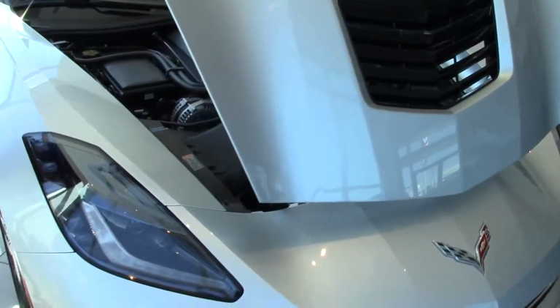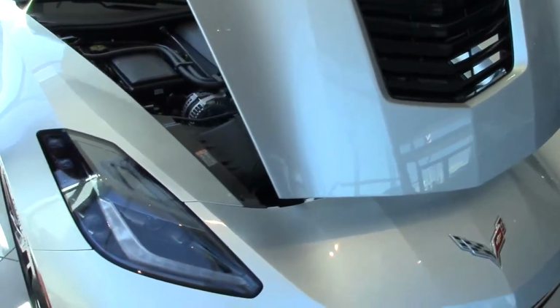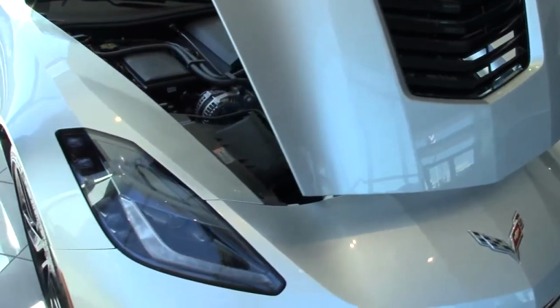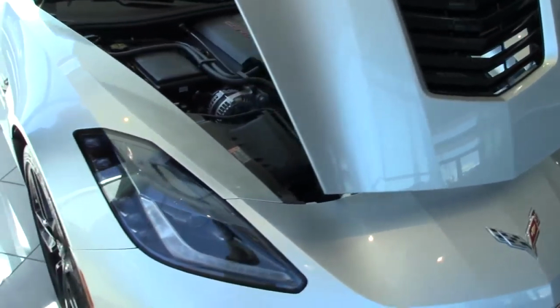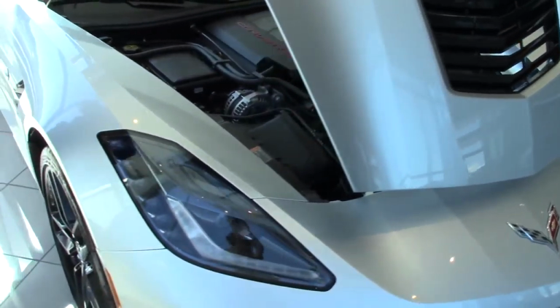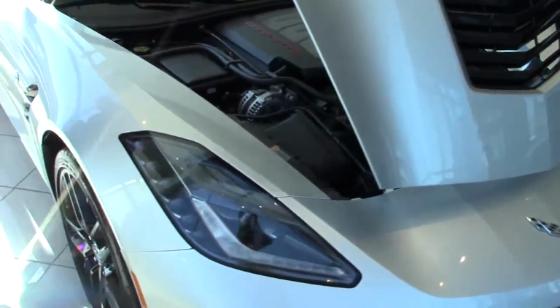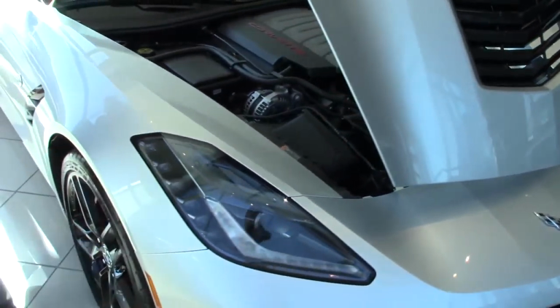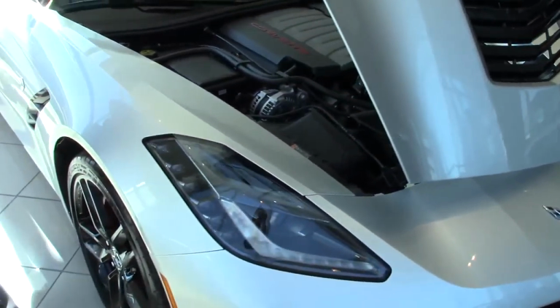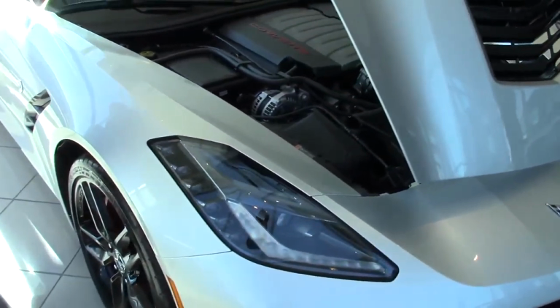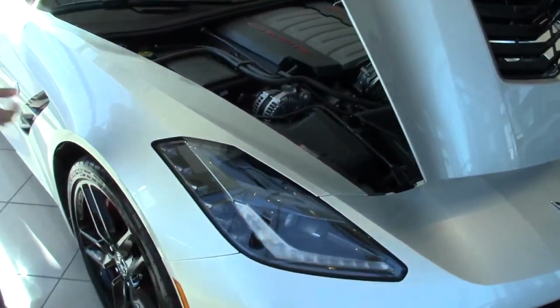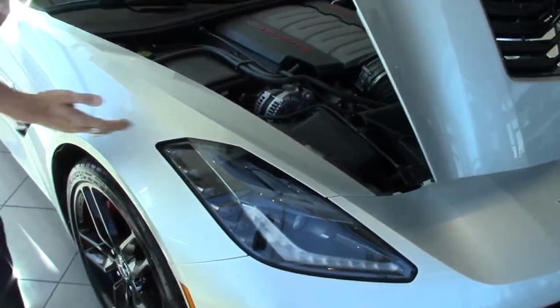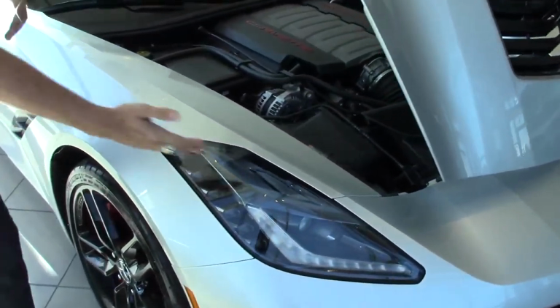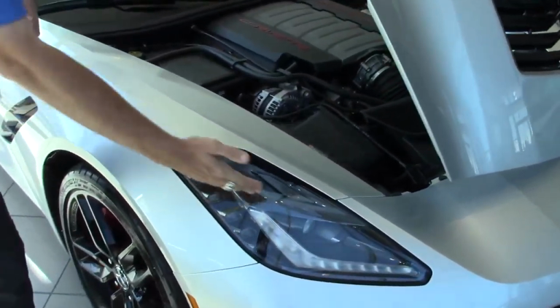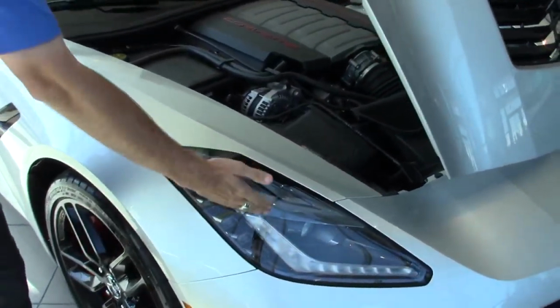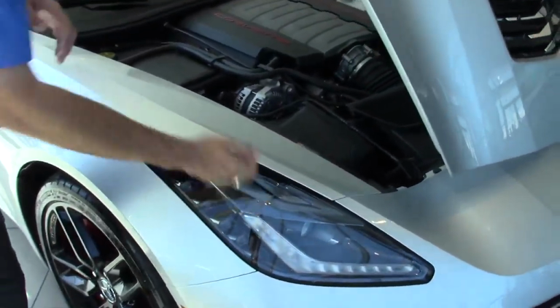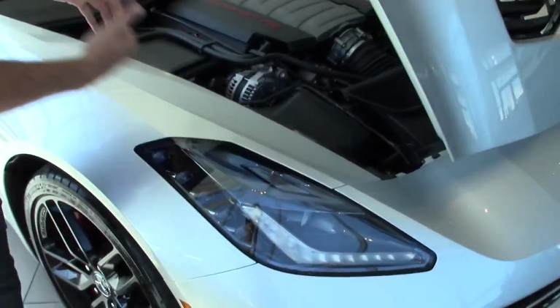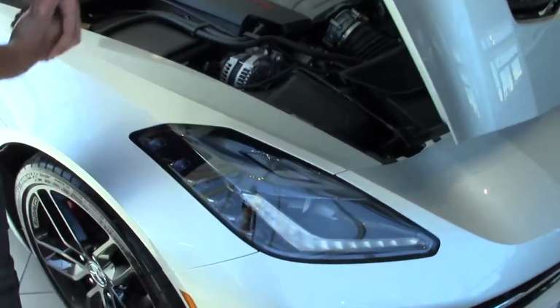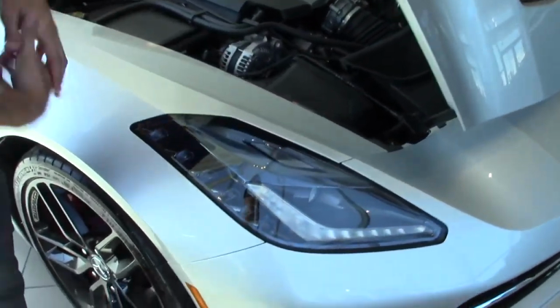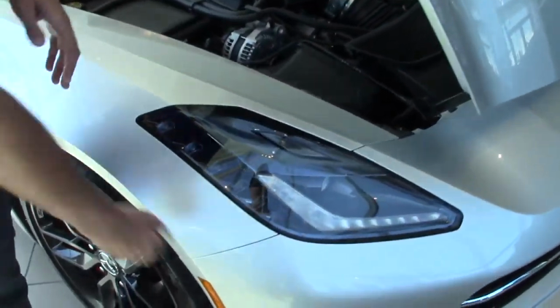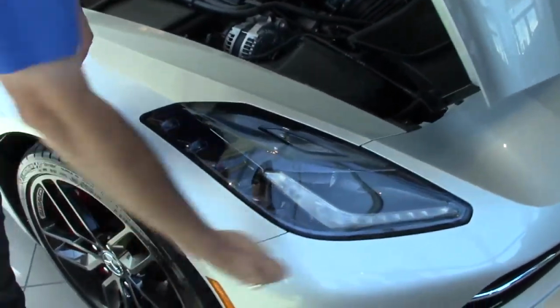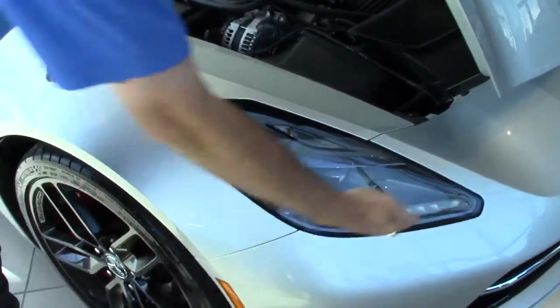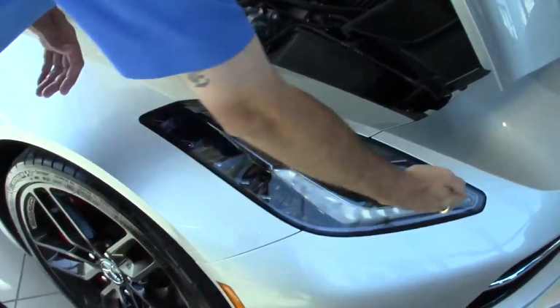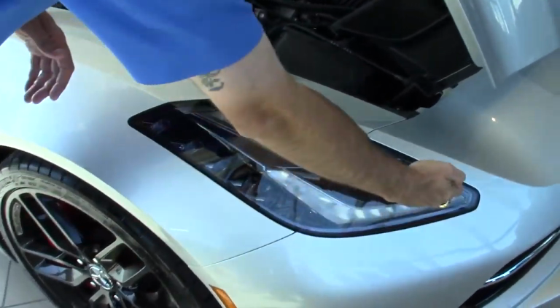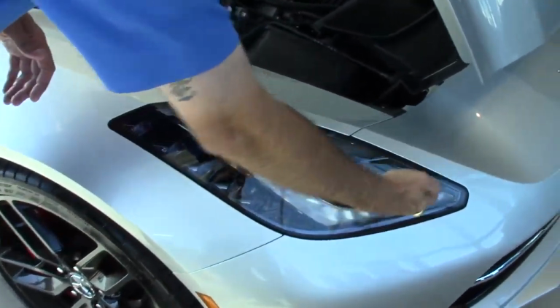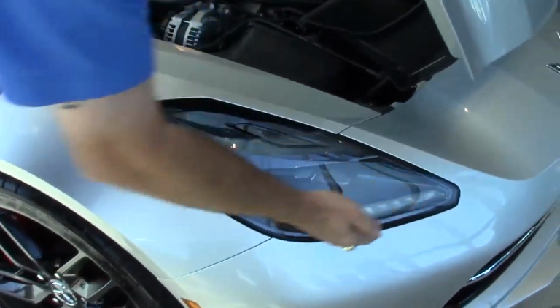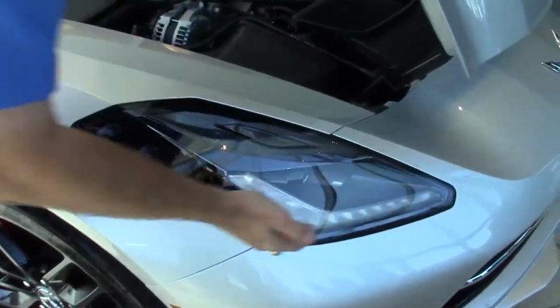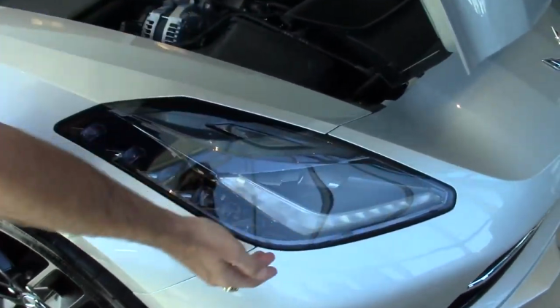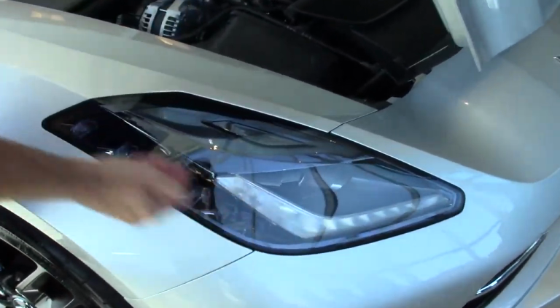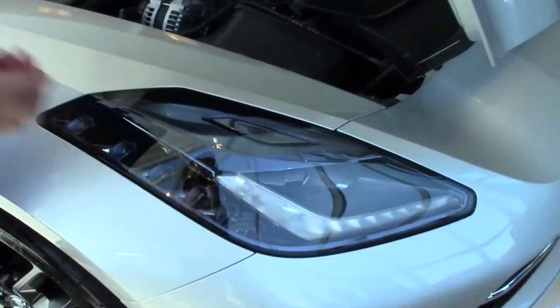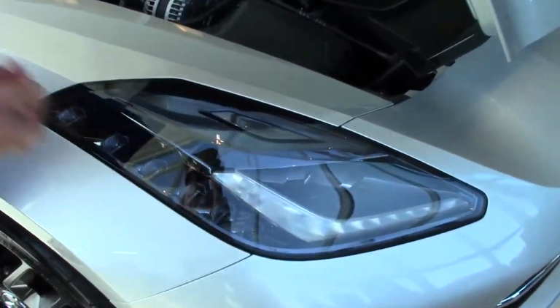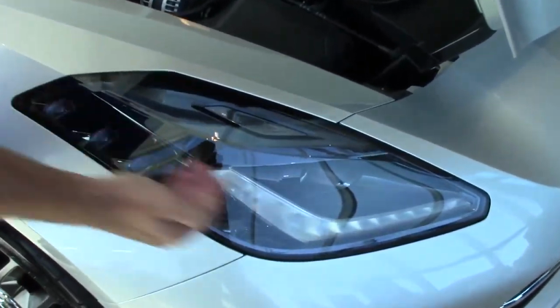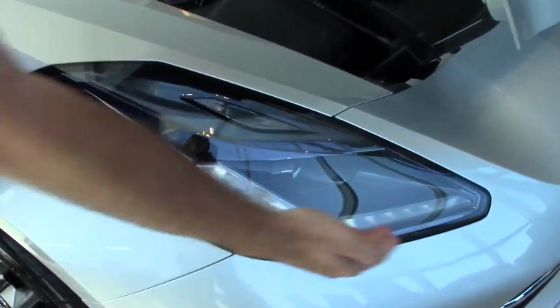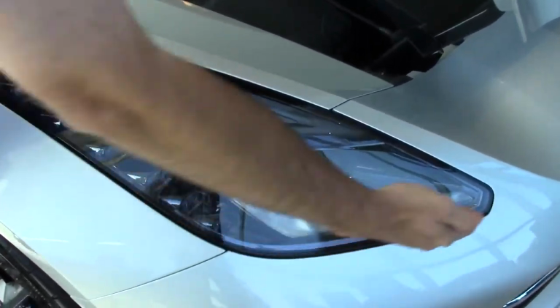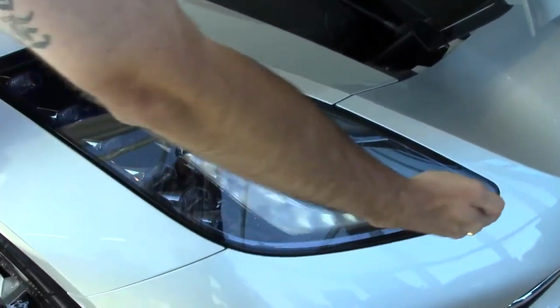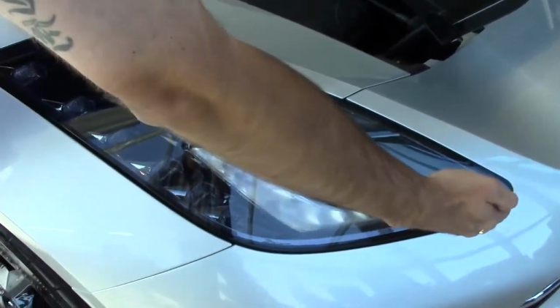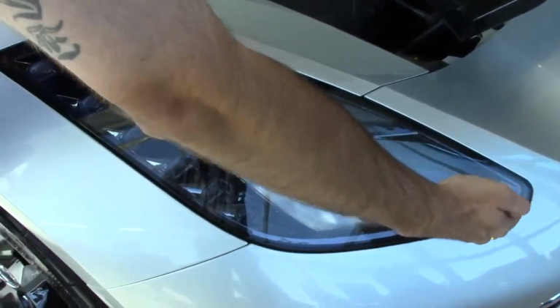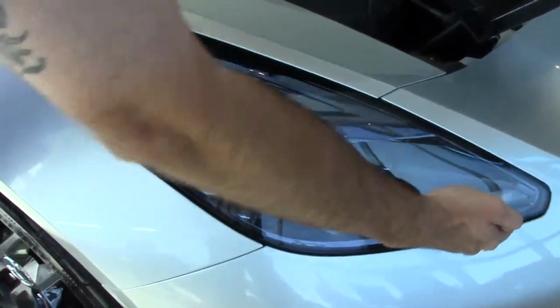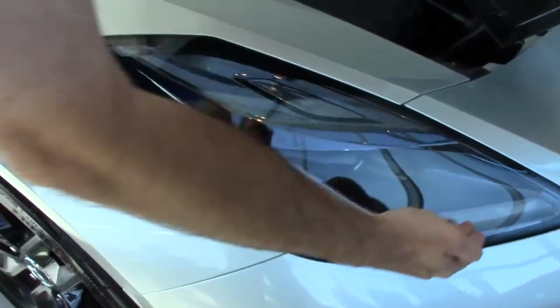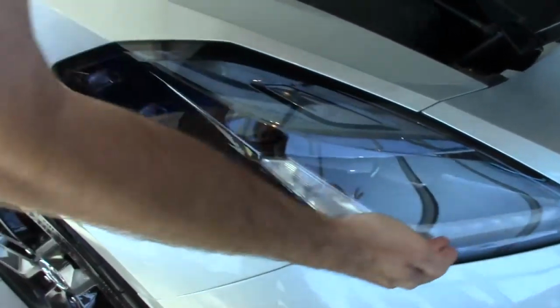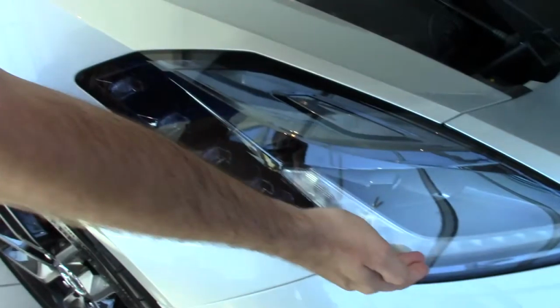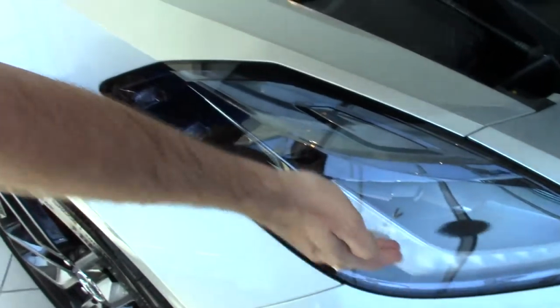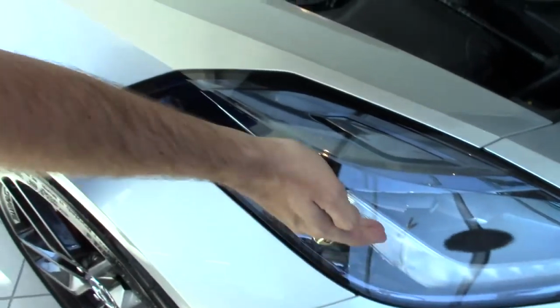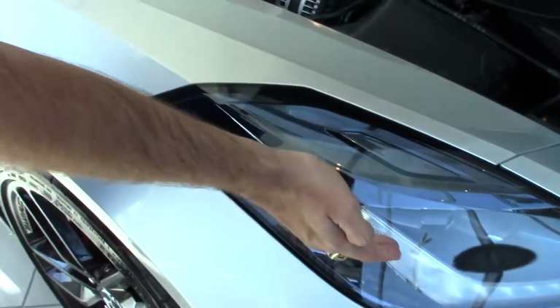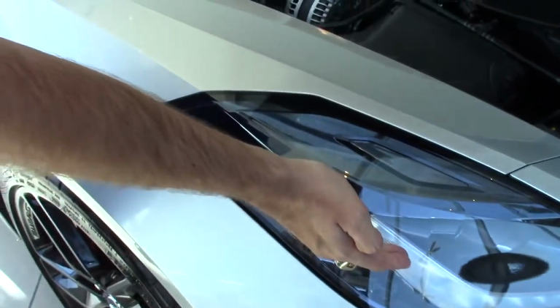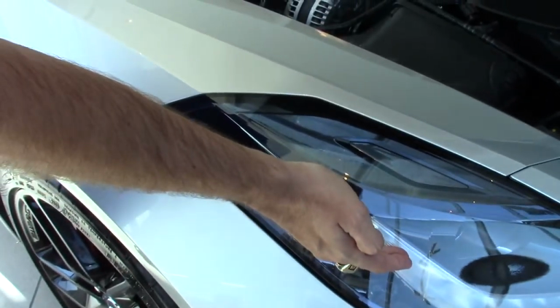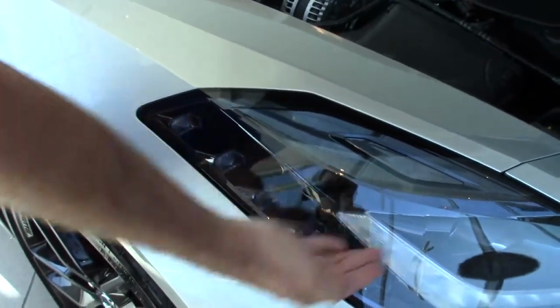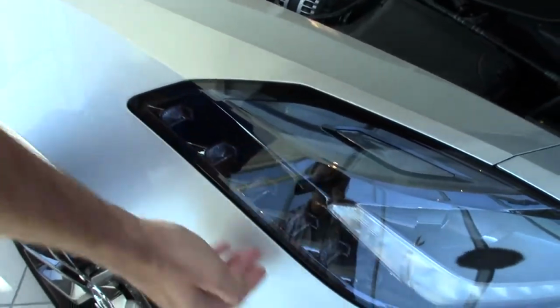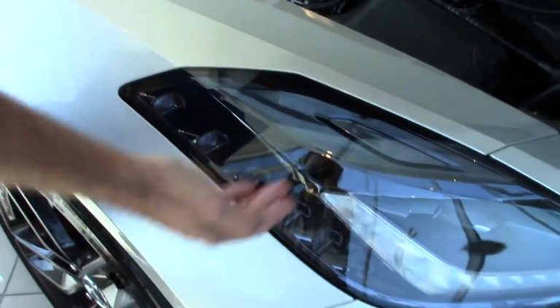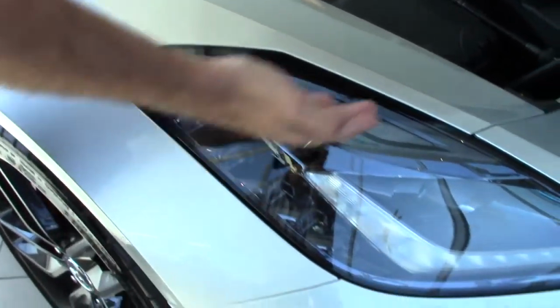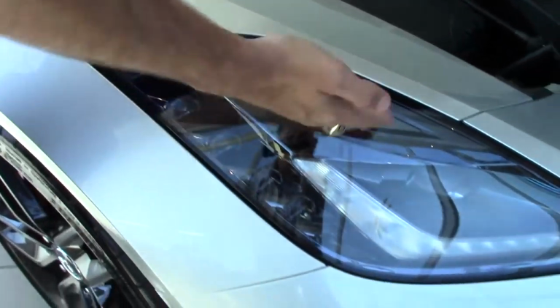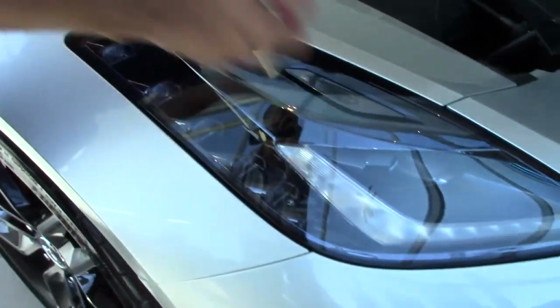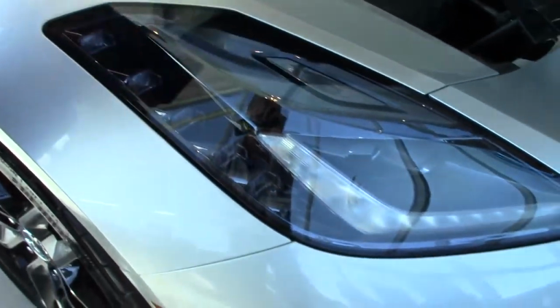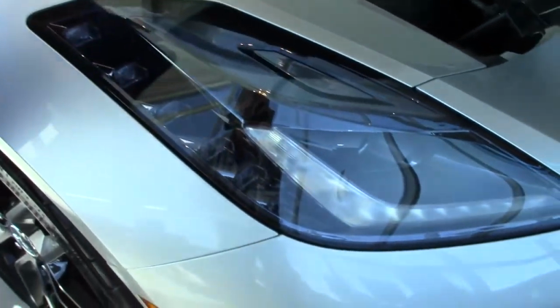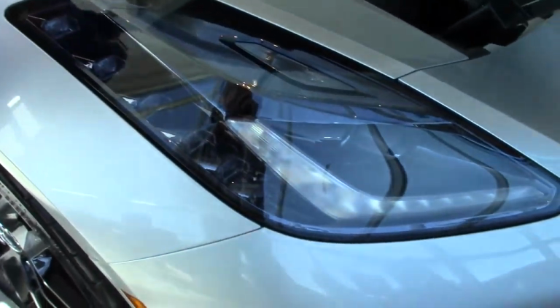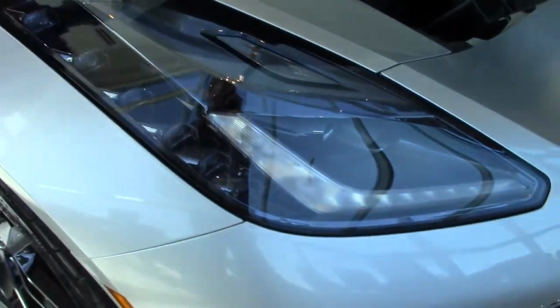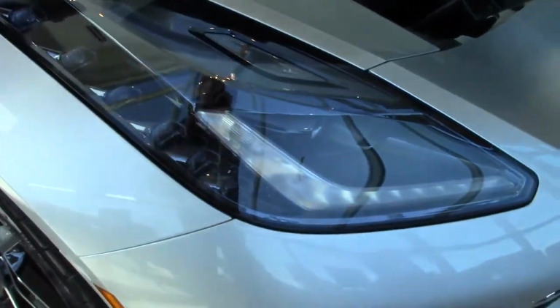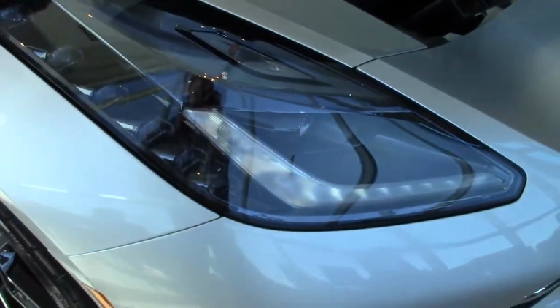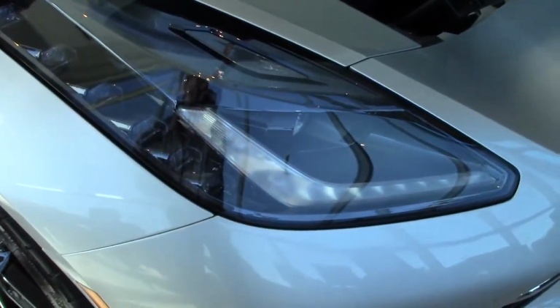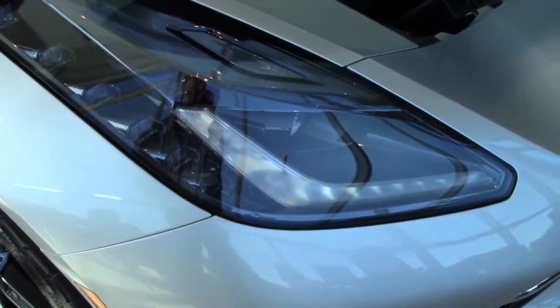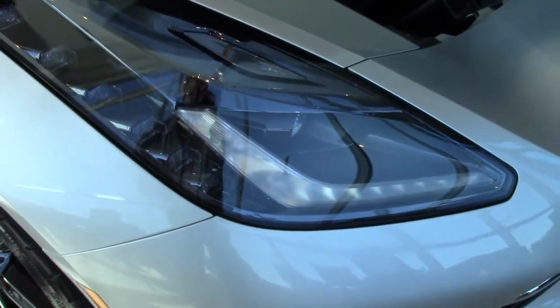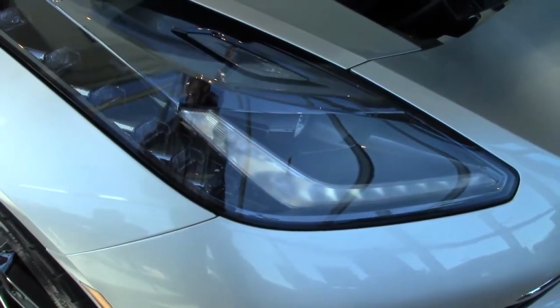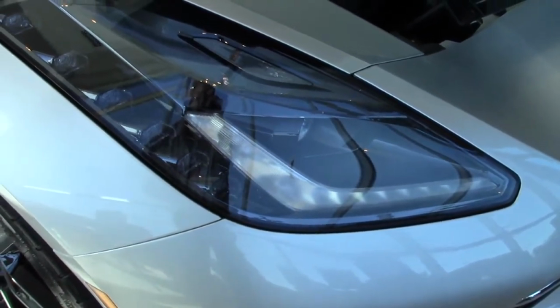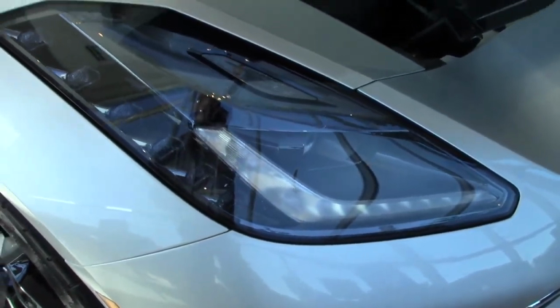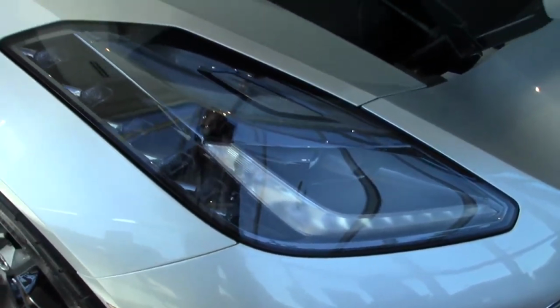Now coming around here, you can see the headlights with all LED lighting, with a new LED rope lighting signature and HID projector headbeams.